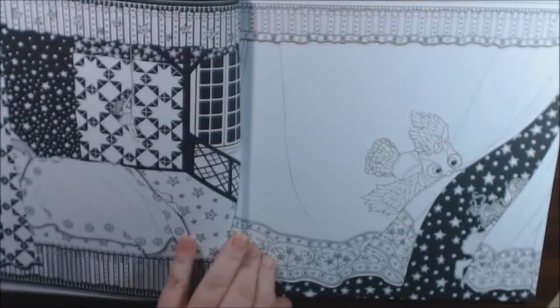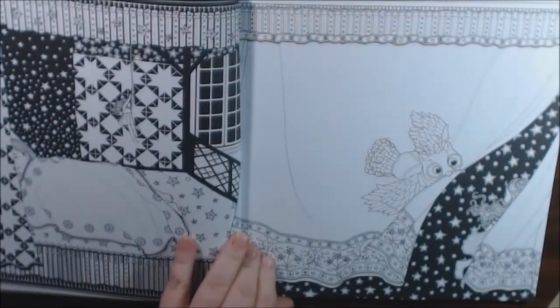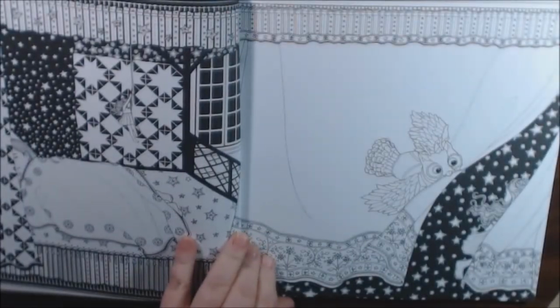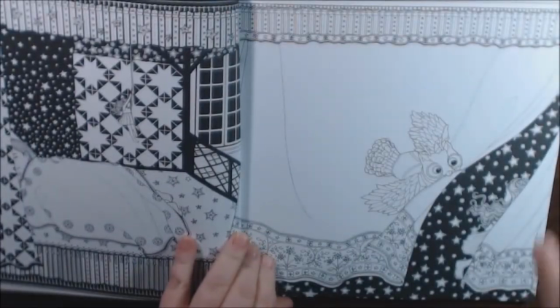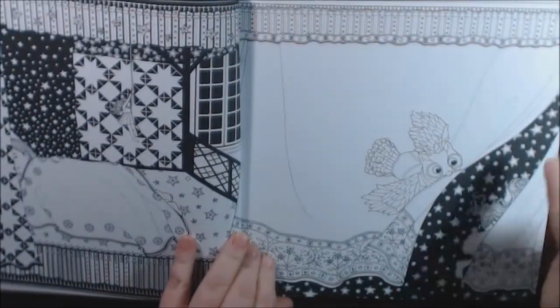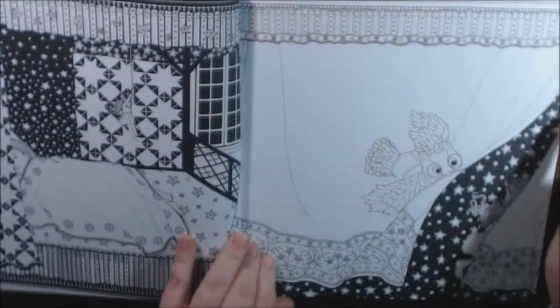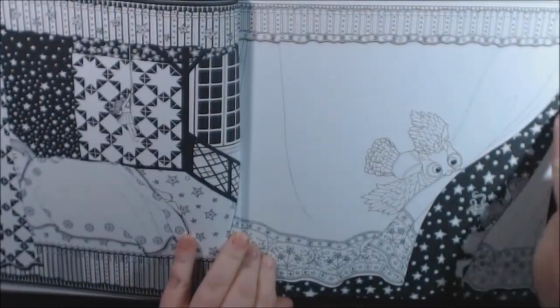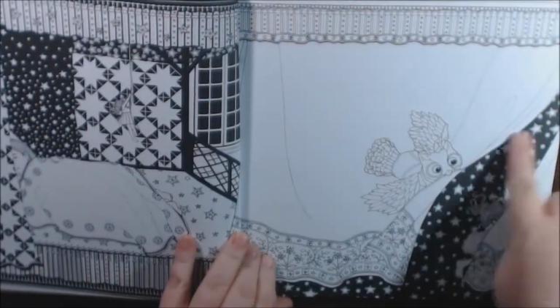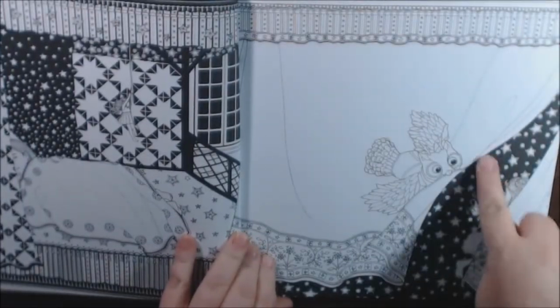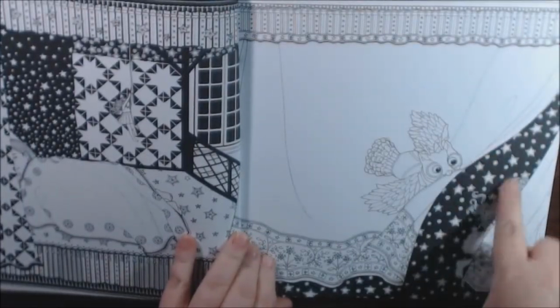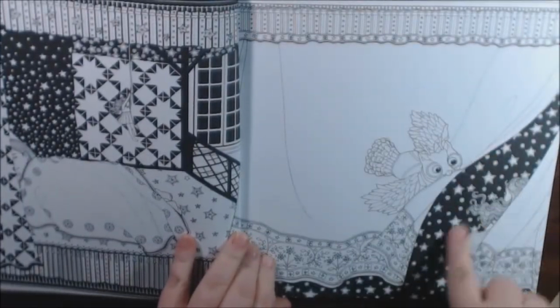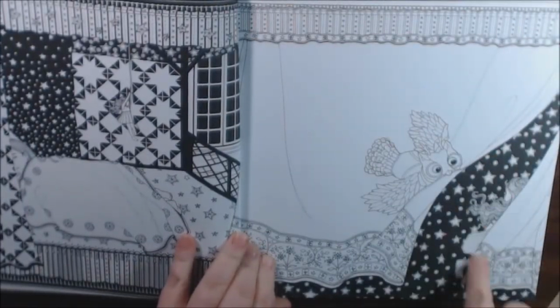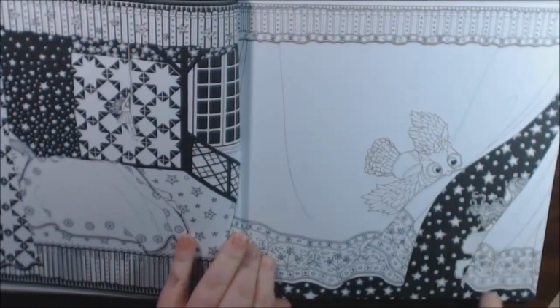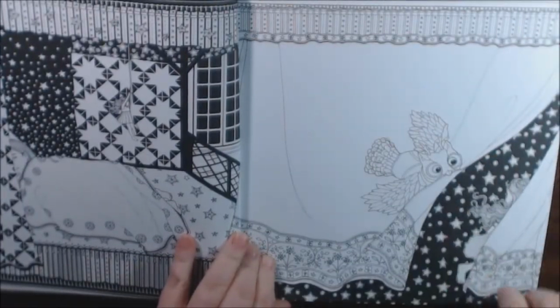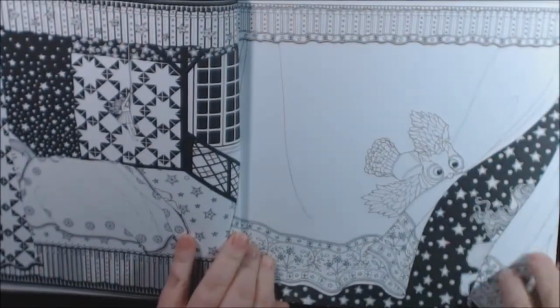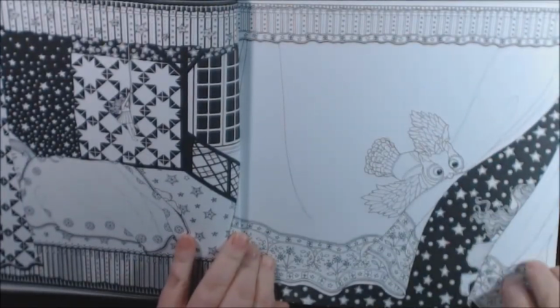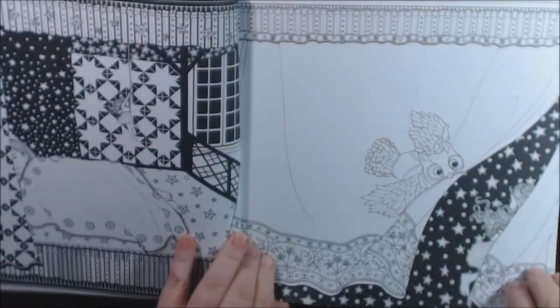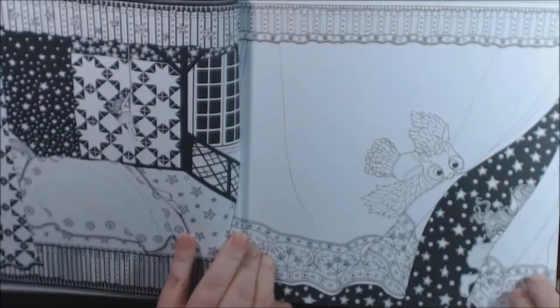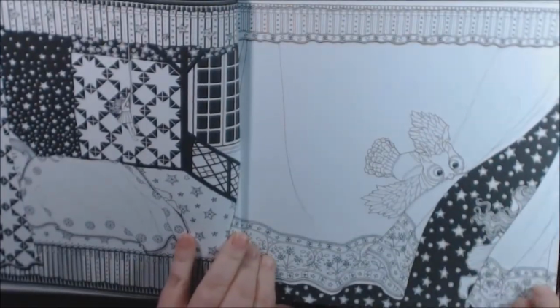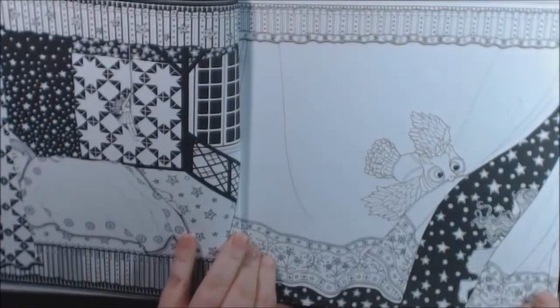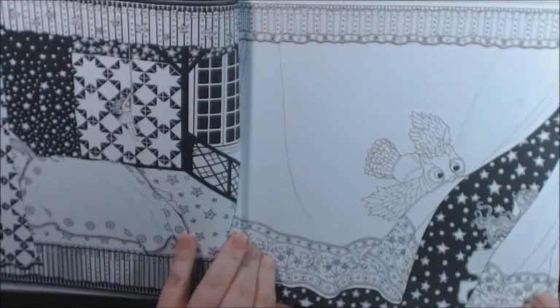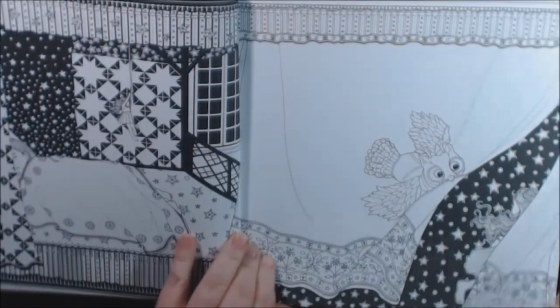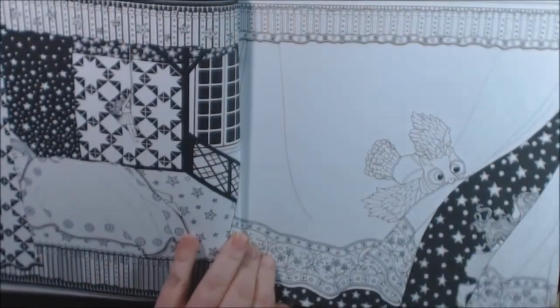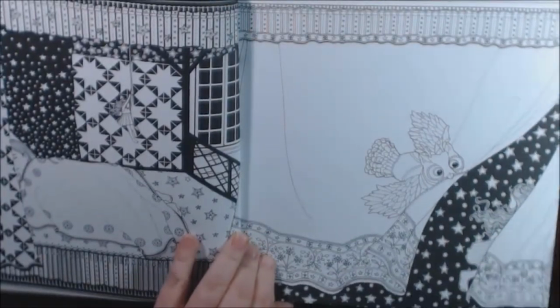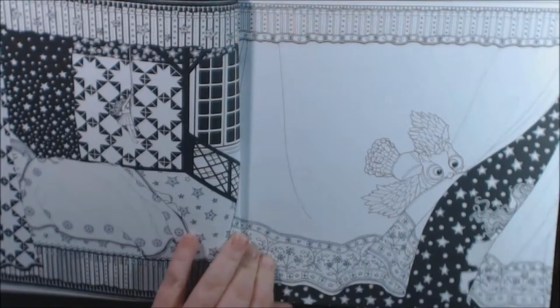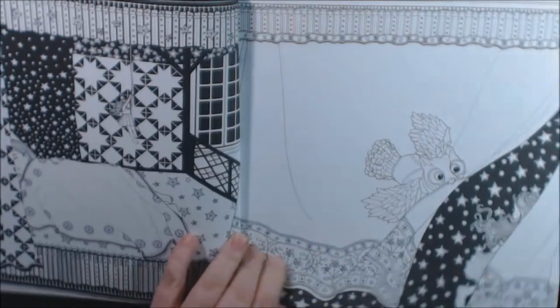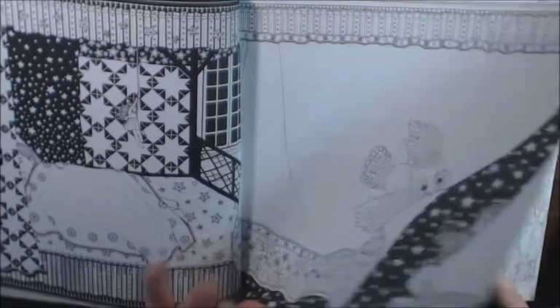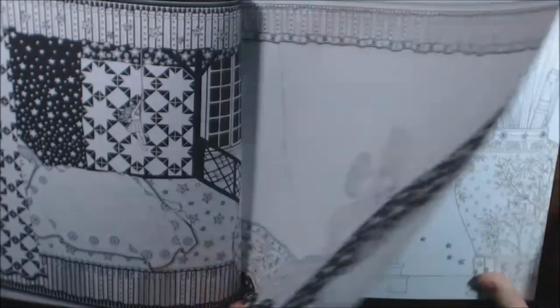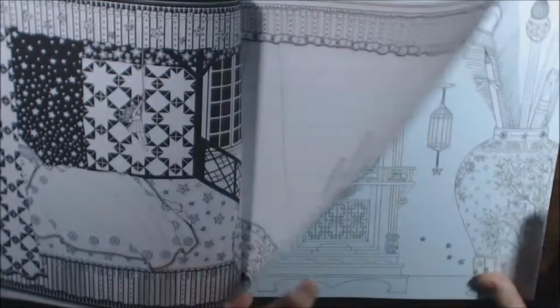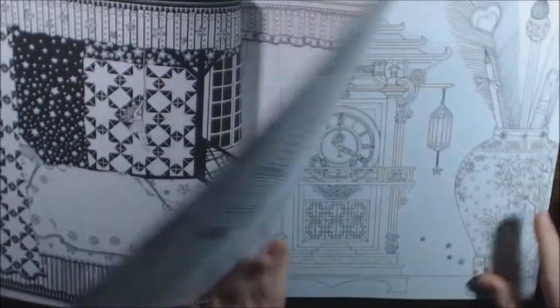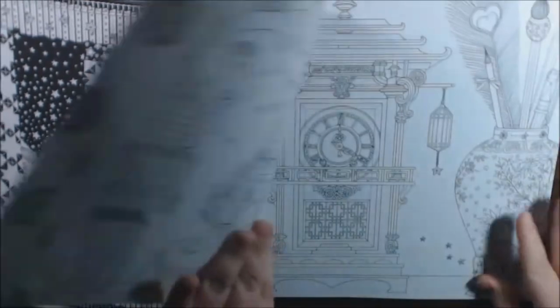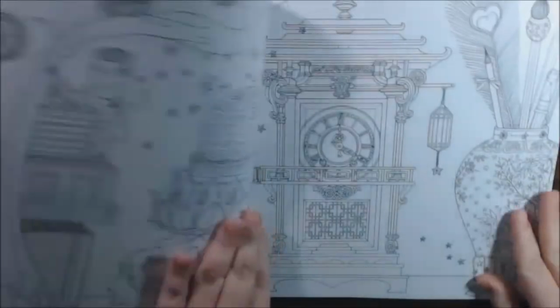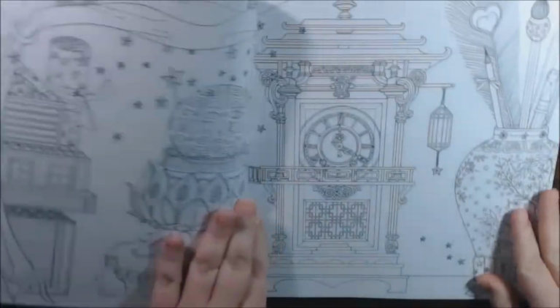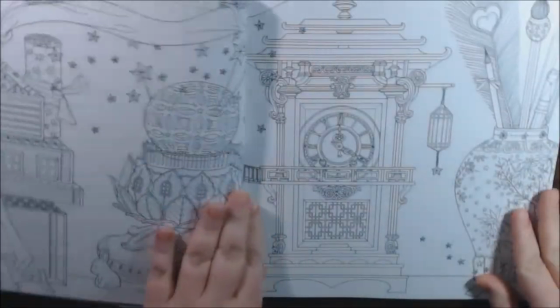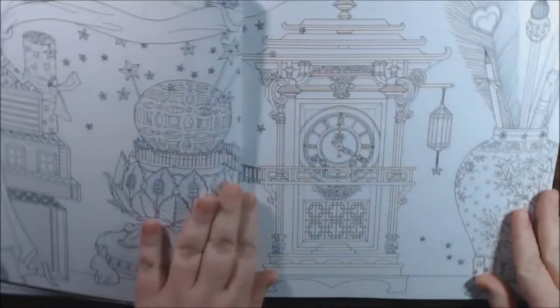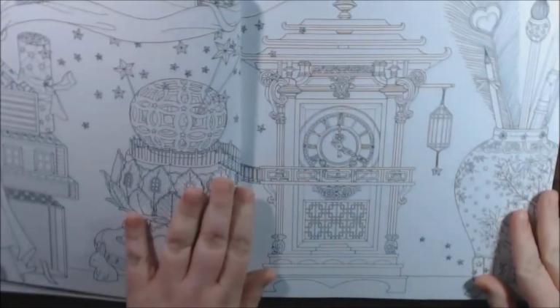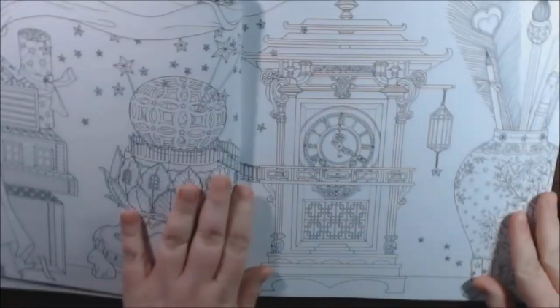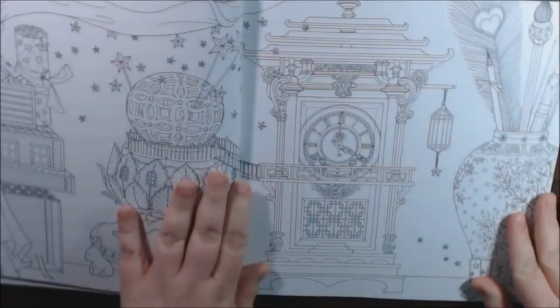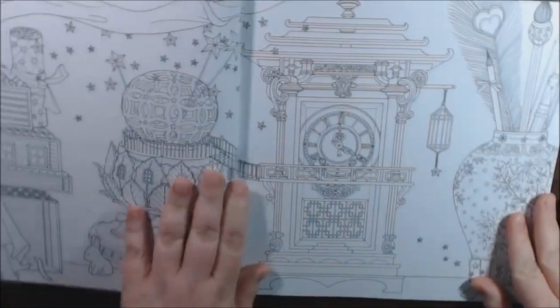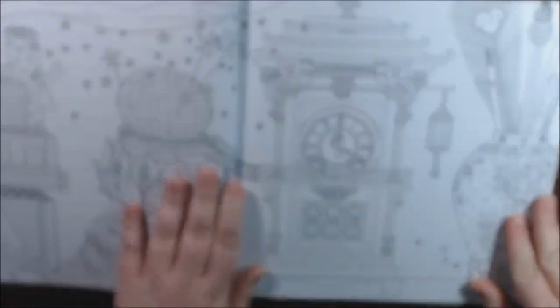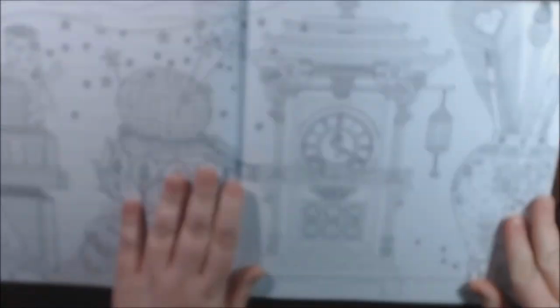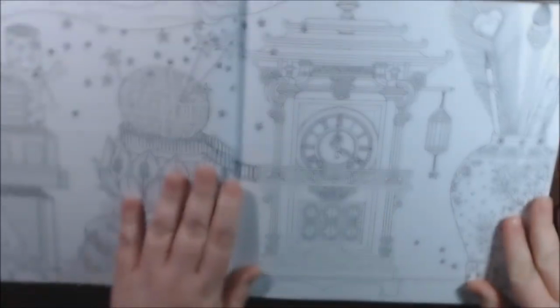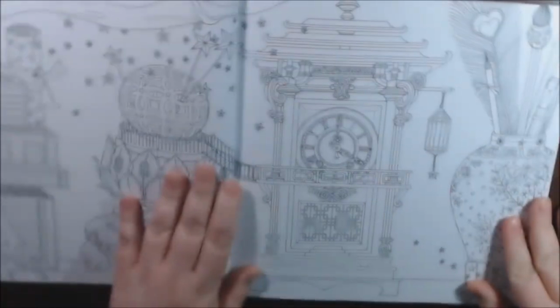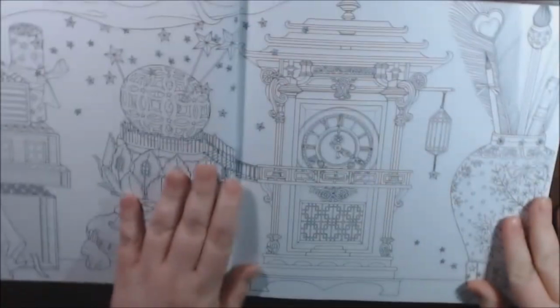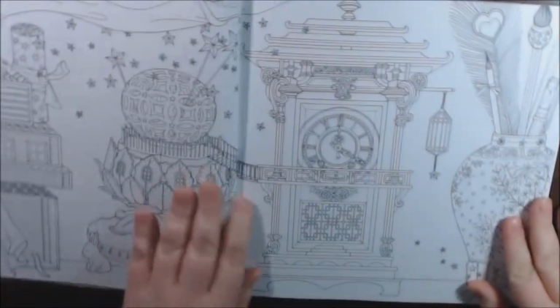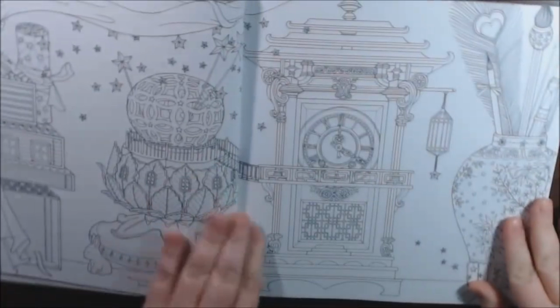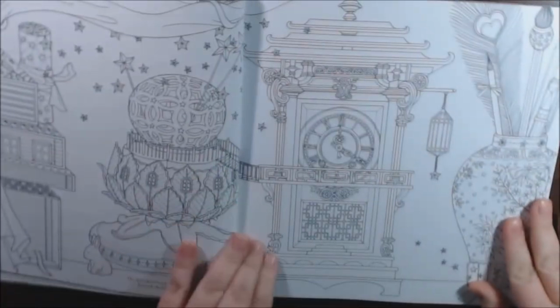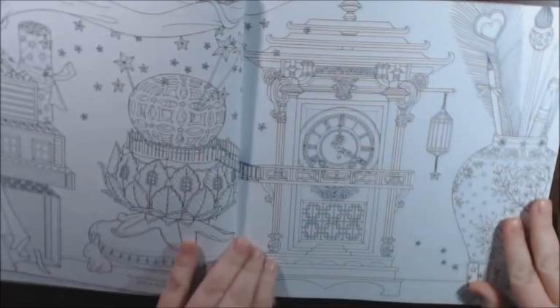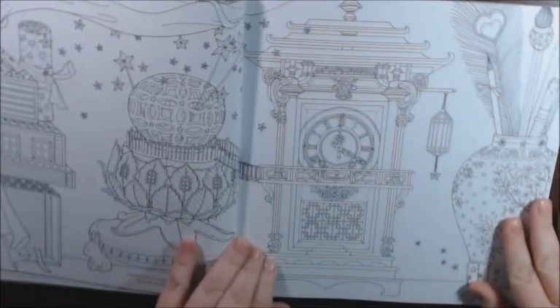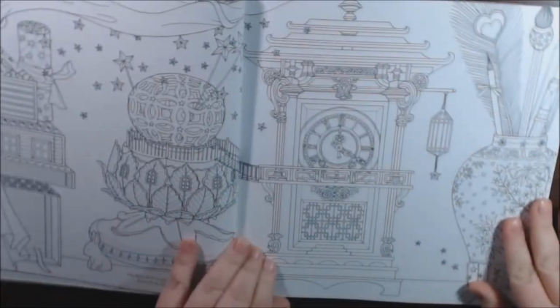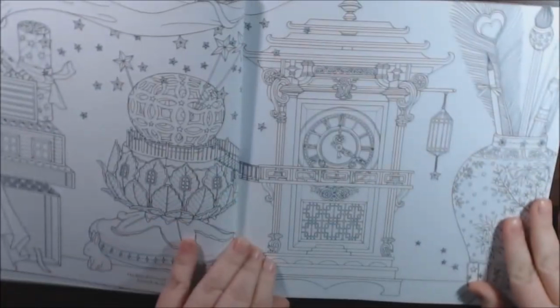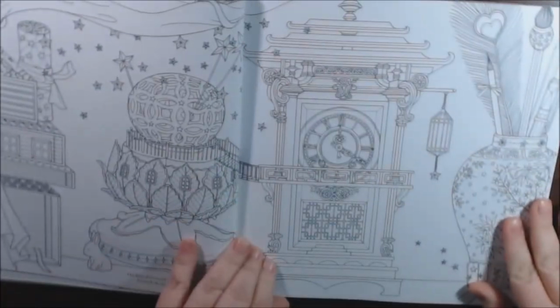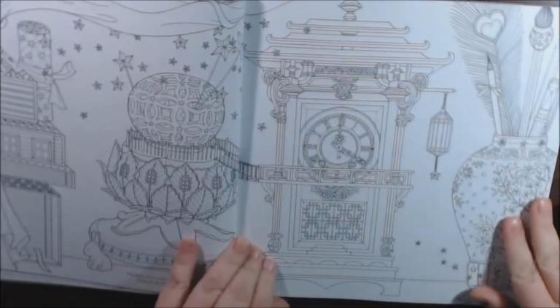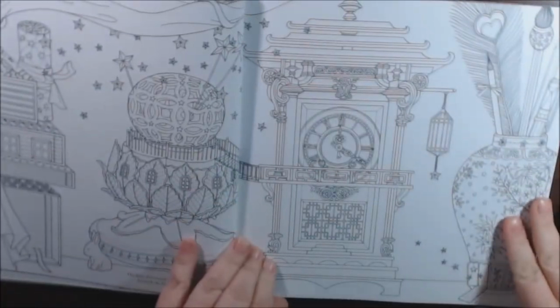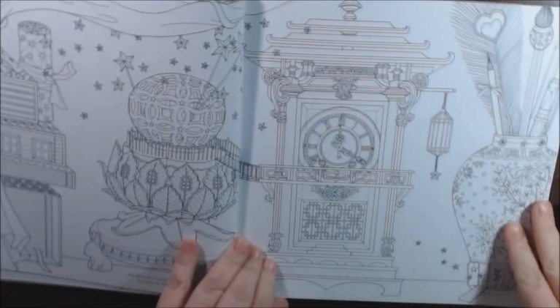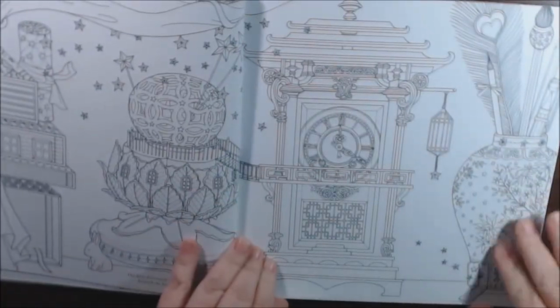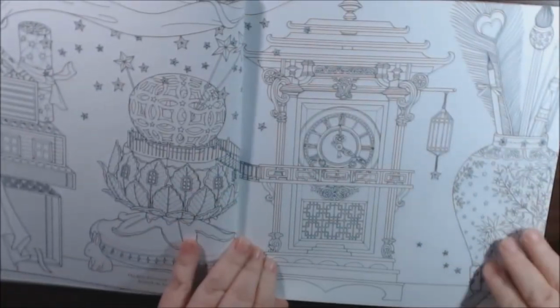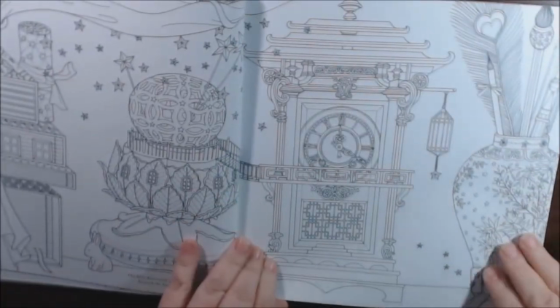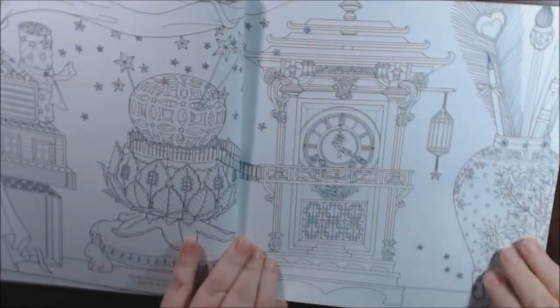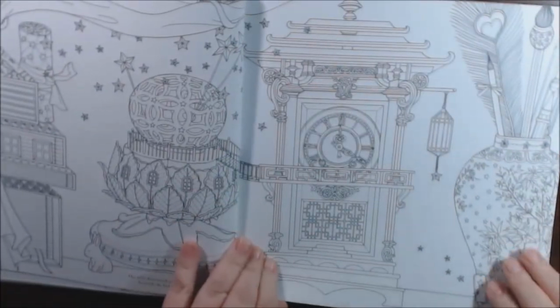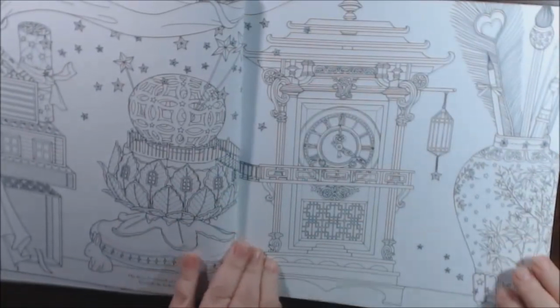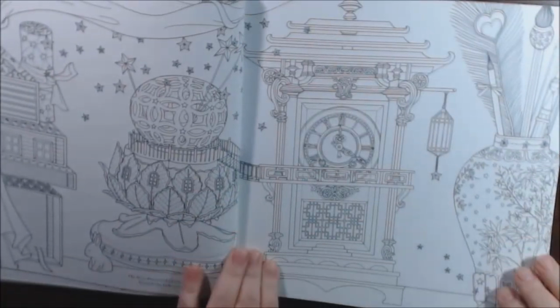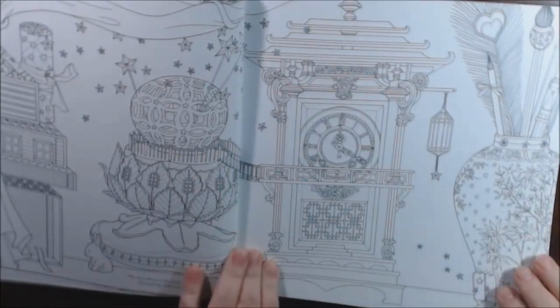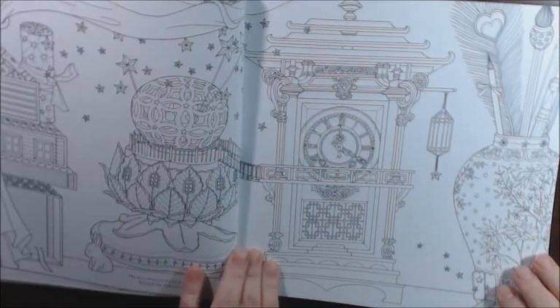I like the black on the background here. What a beautiful clock.